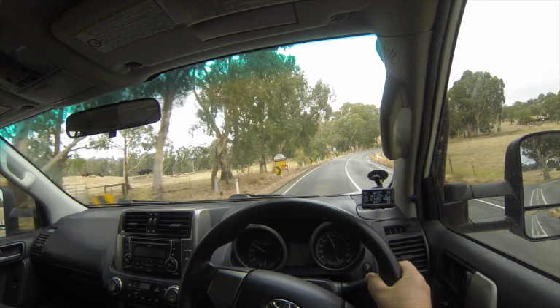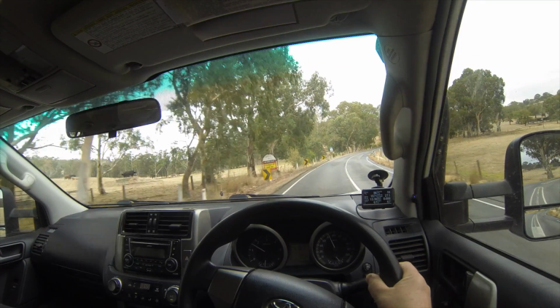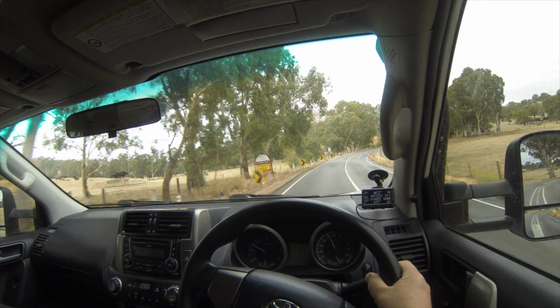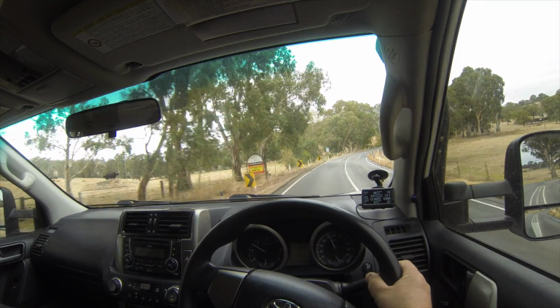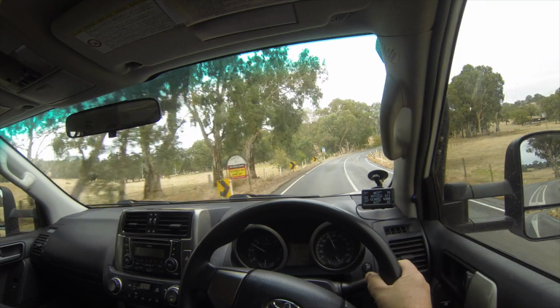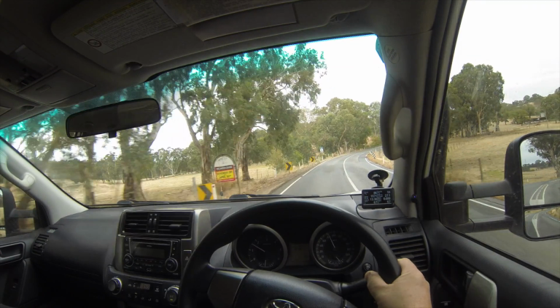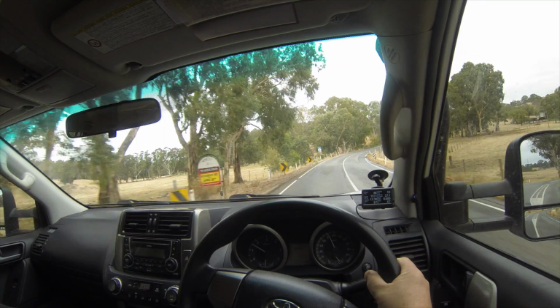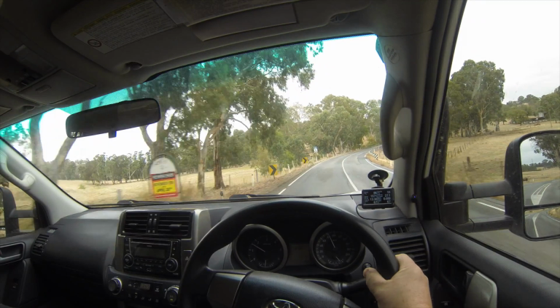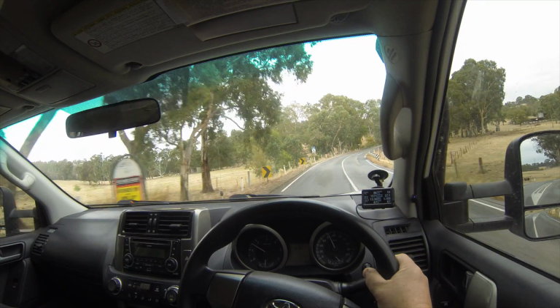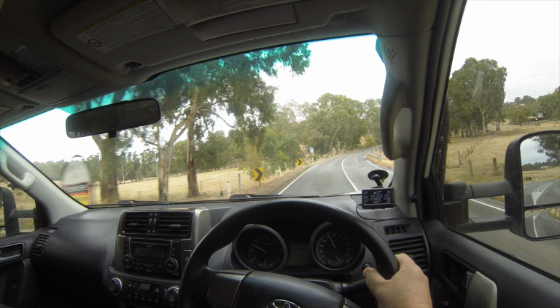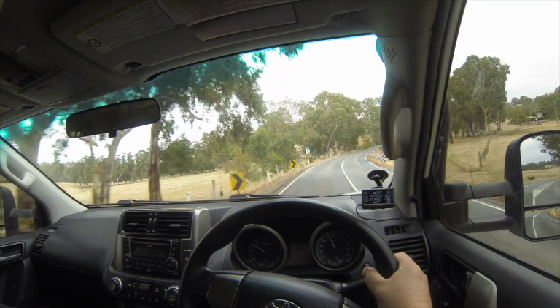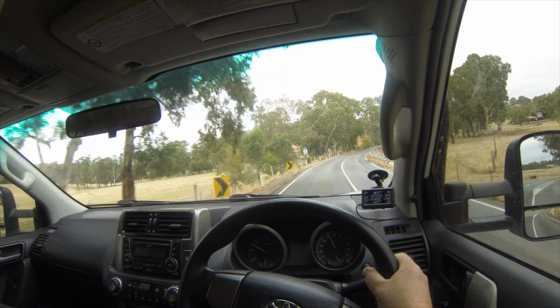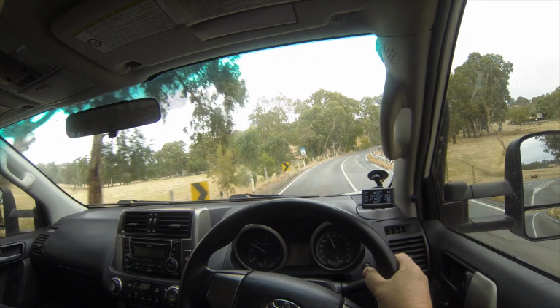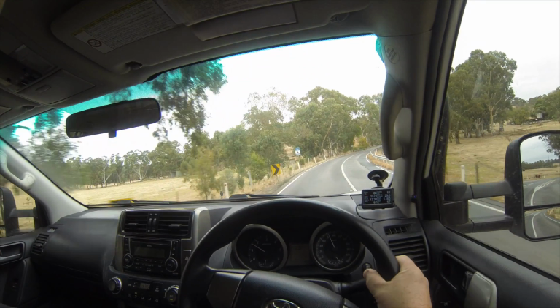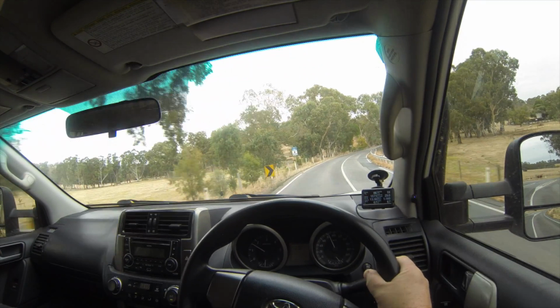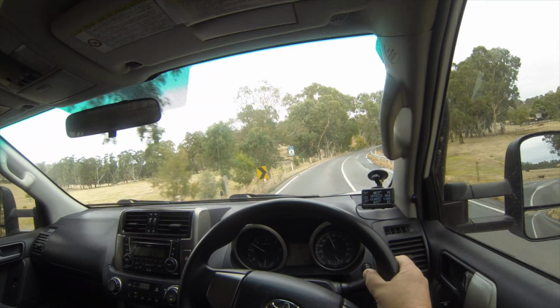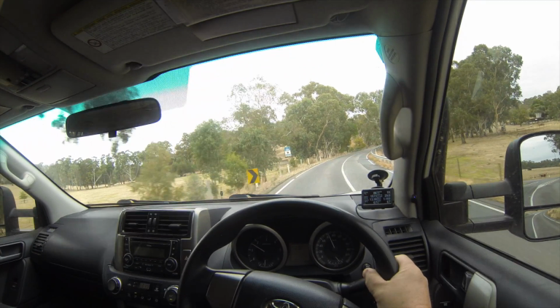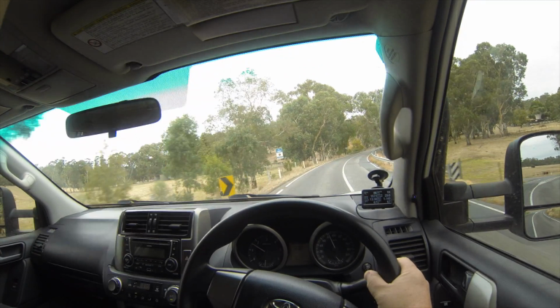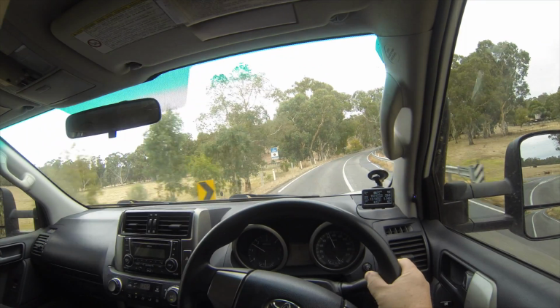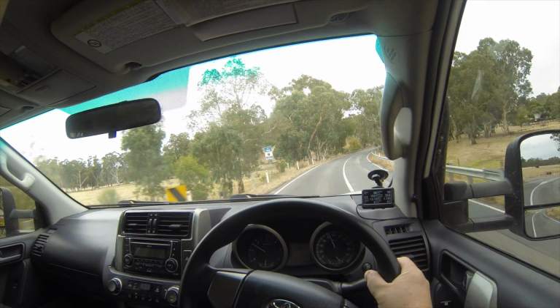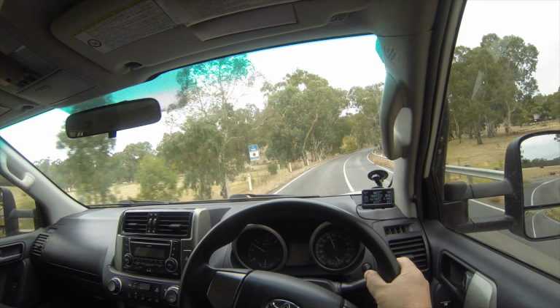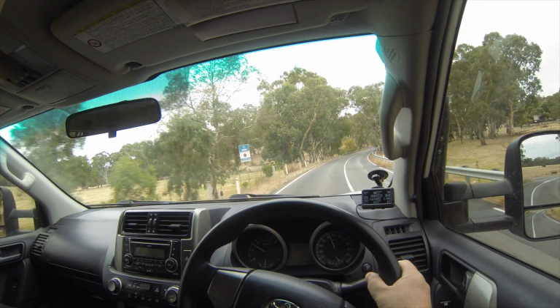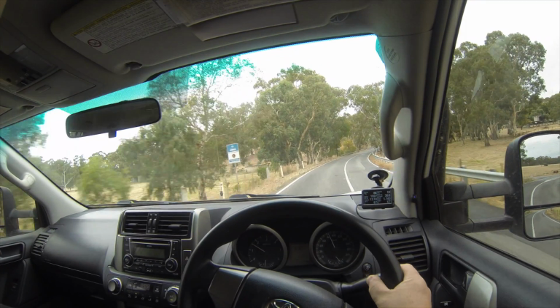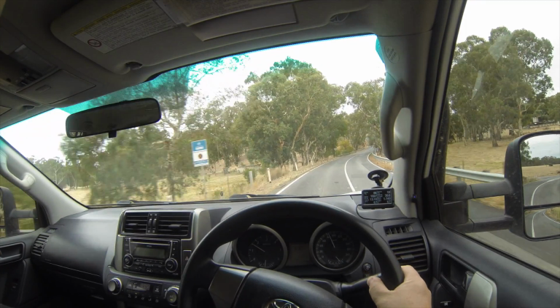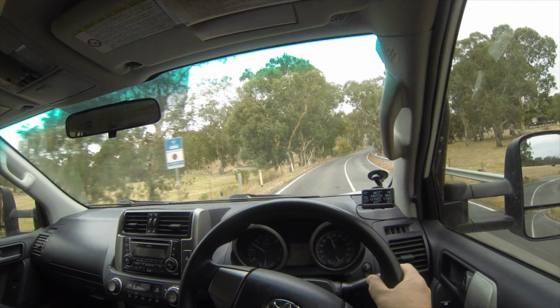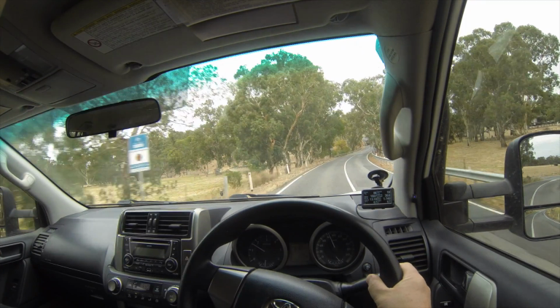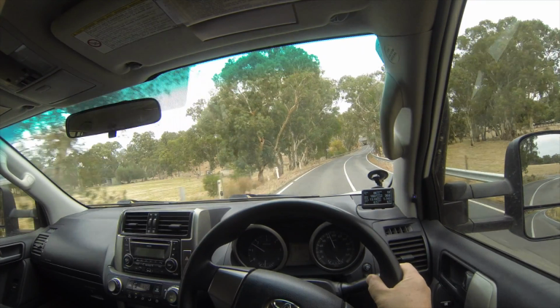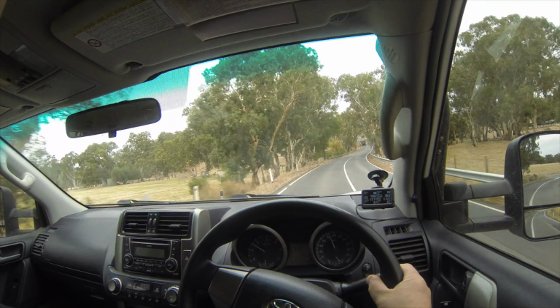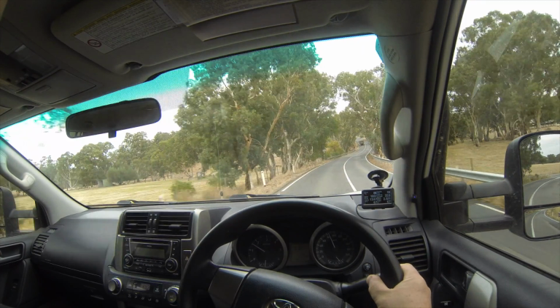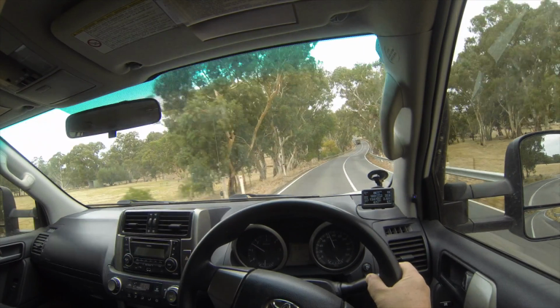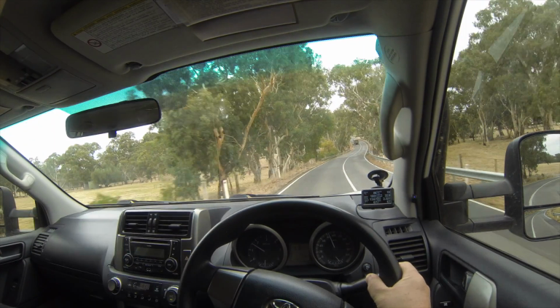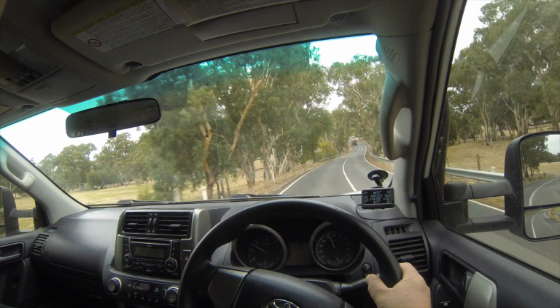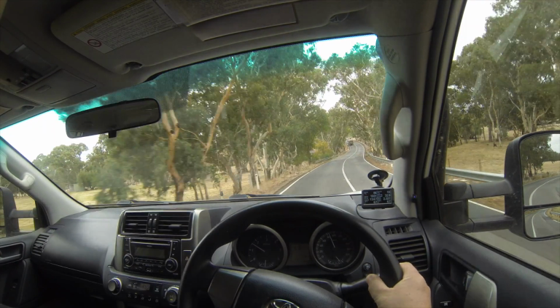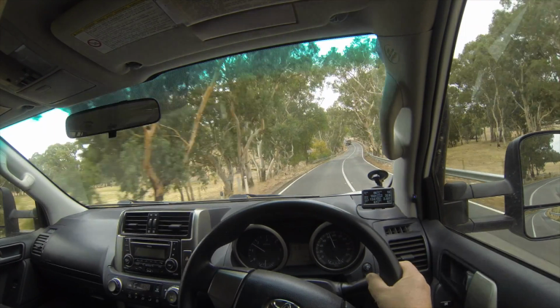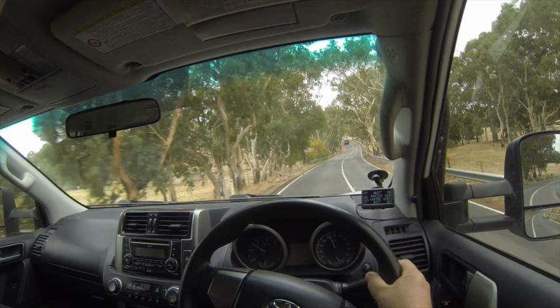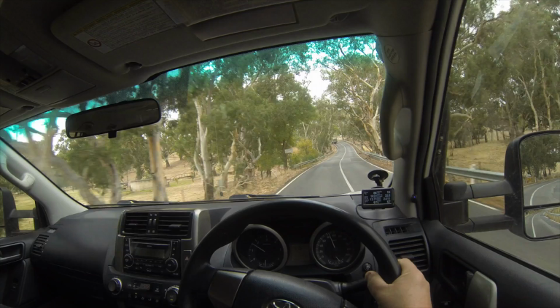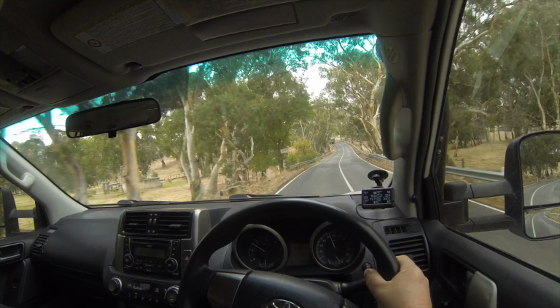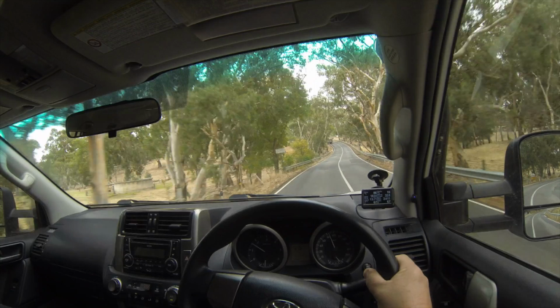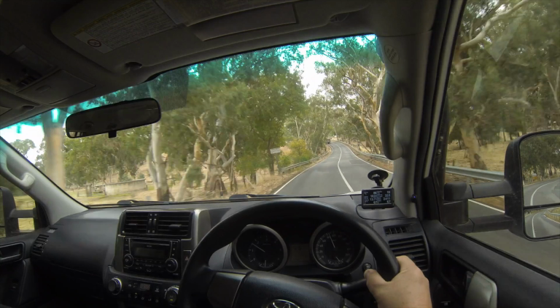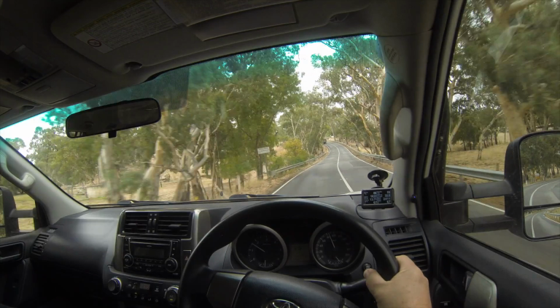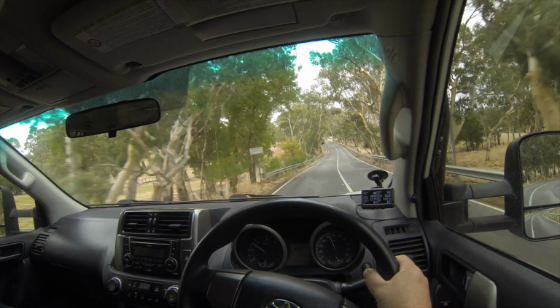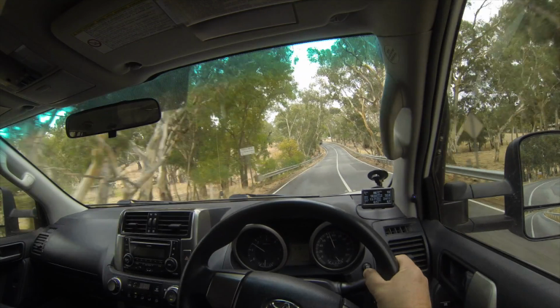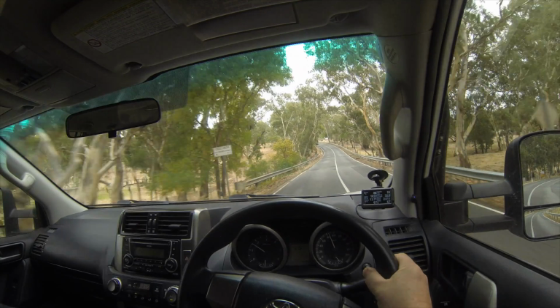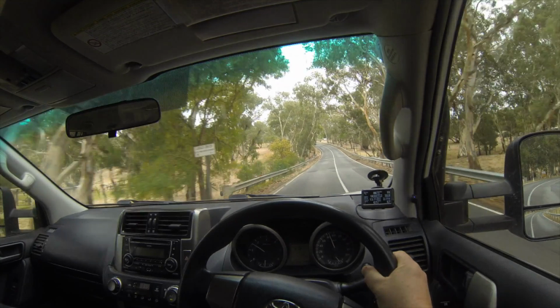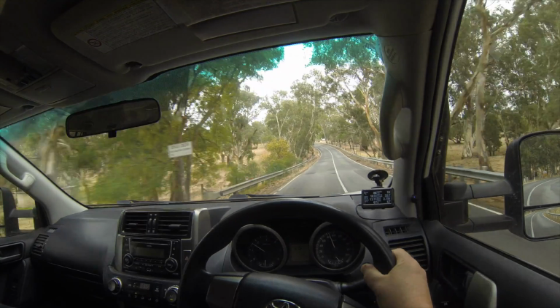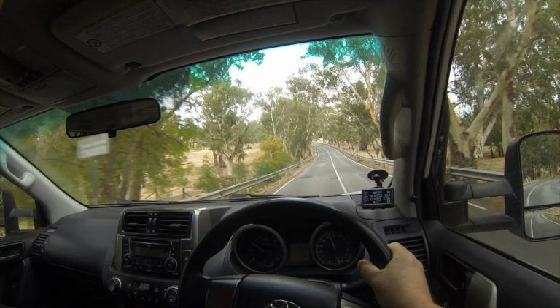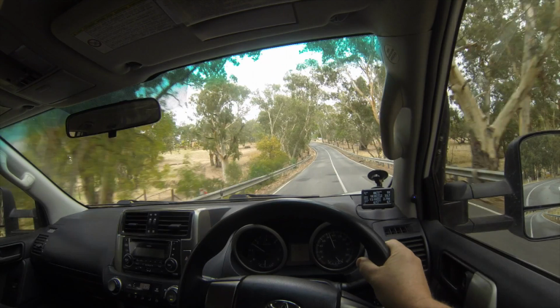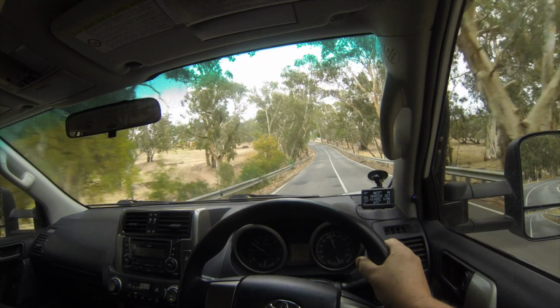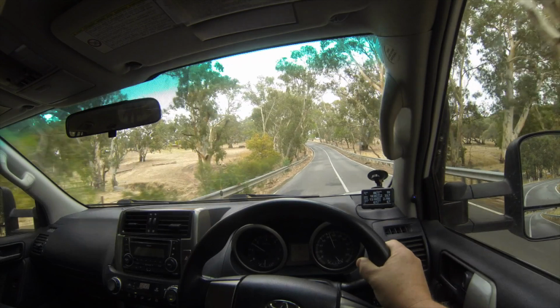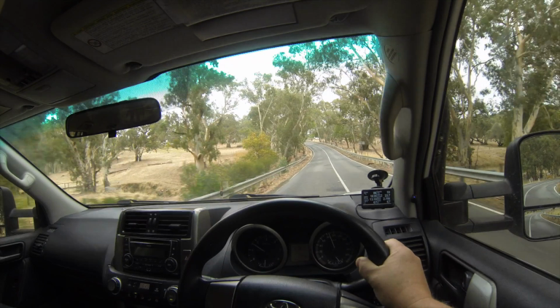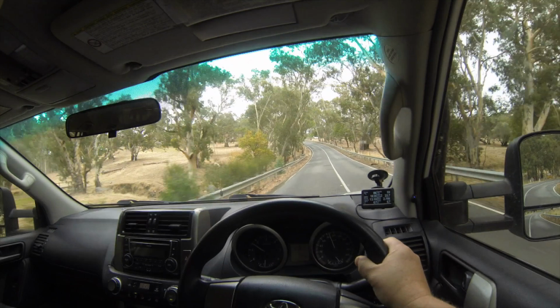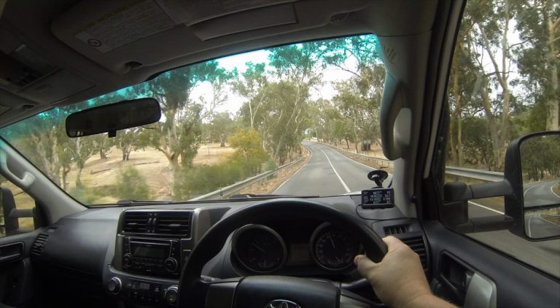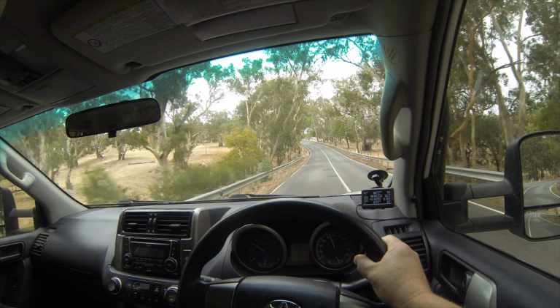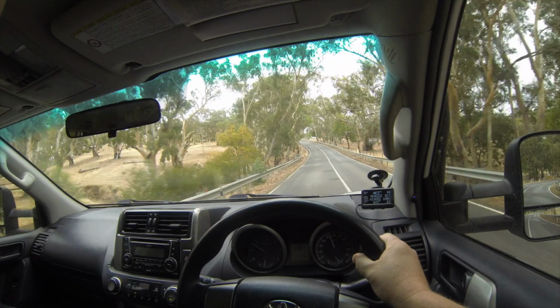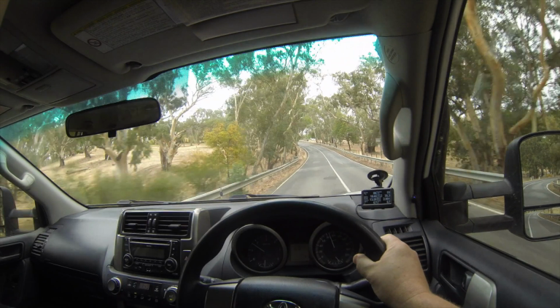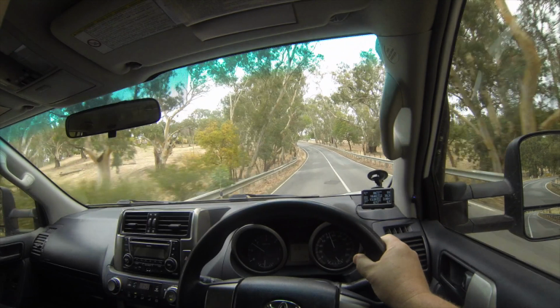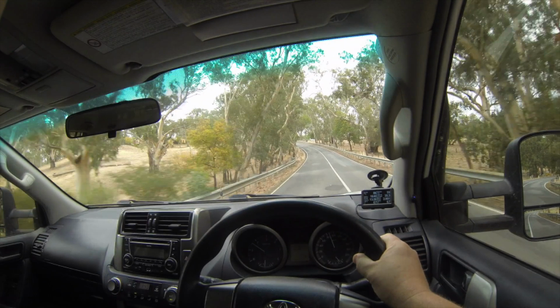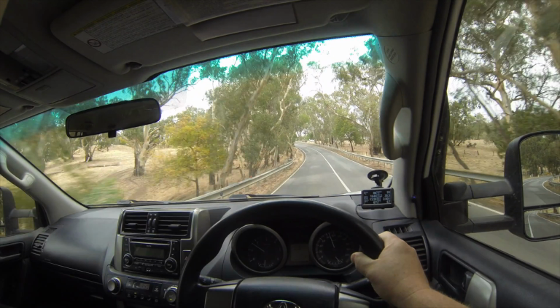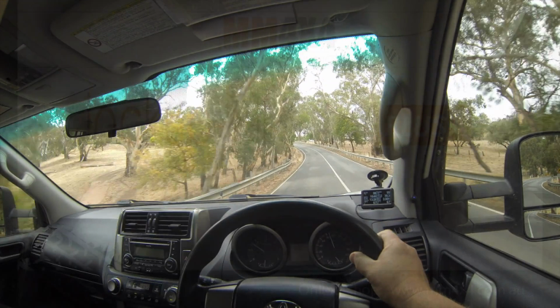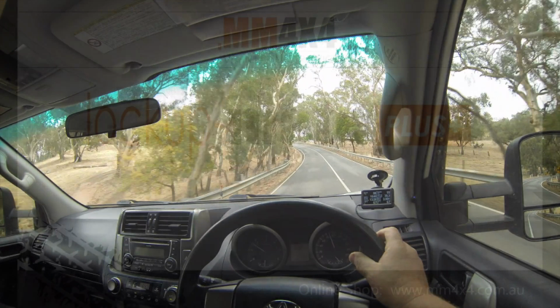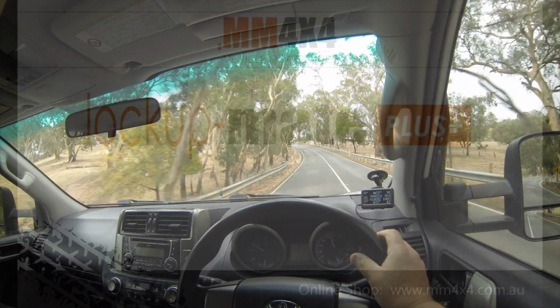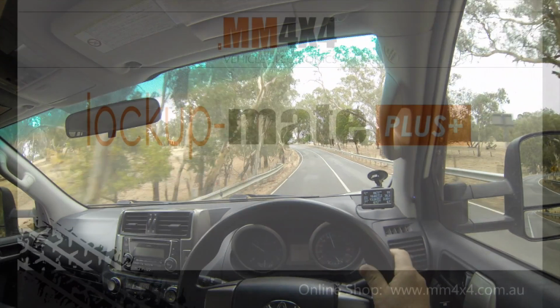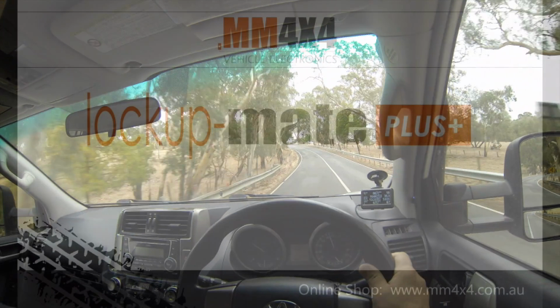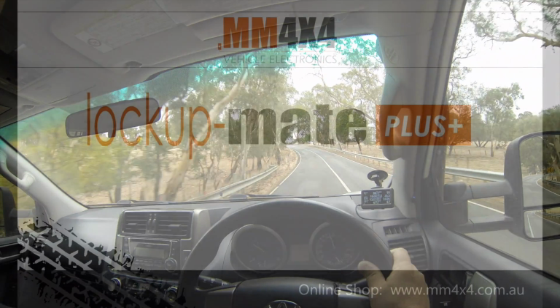Well, I hope you enjoyed the short demonstration of Lock-Up Mate in the Toyota Prado 150.